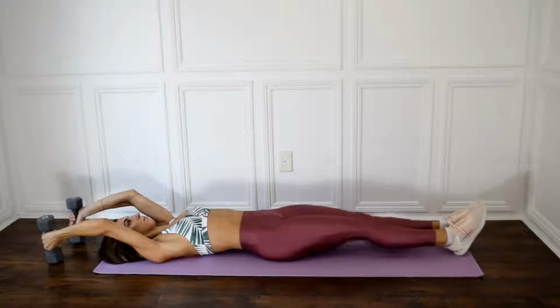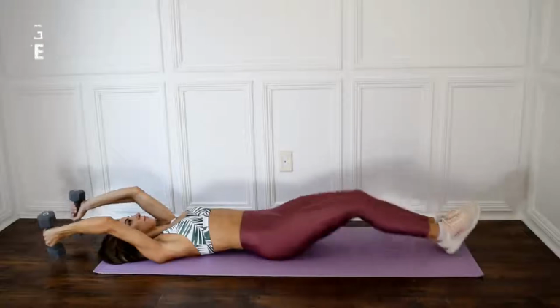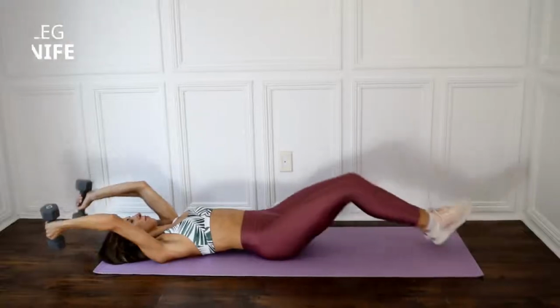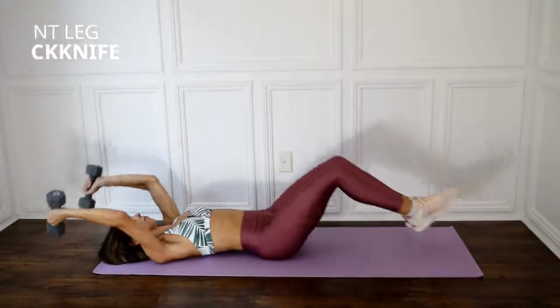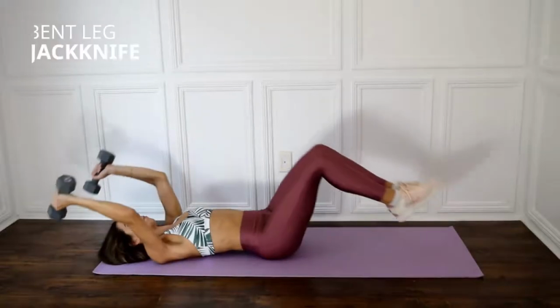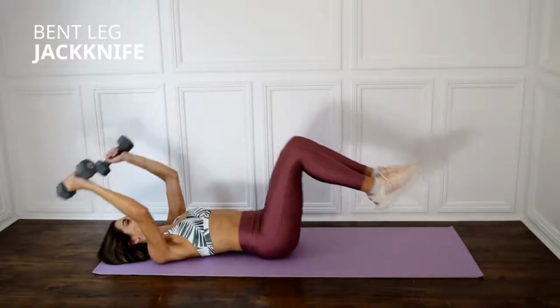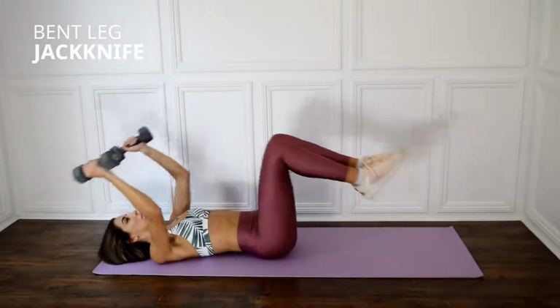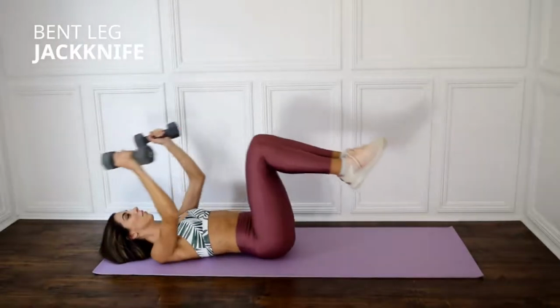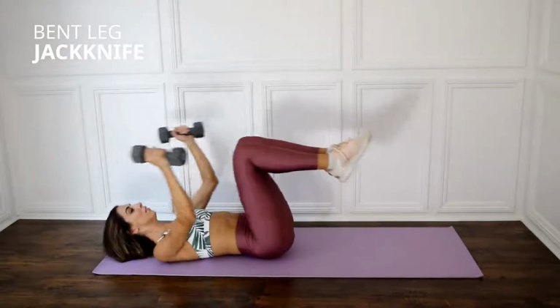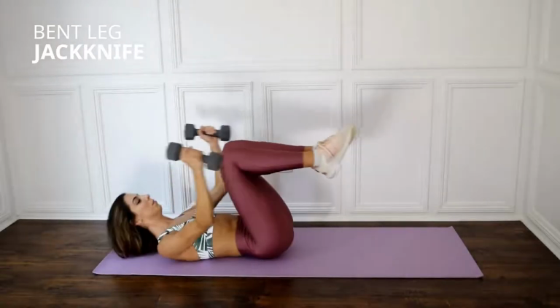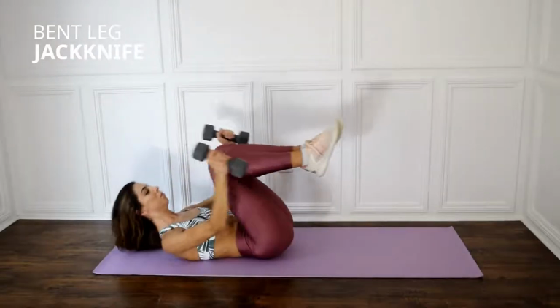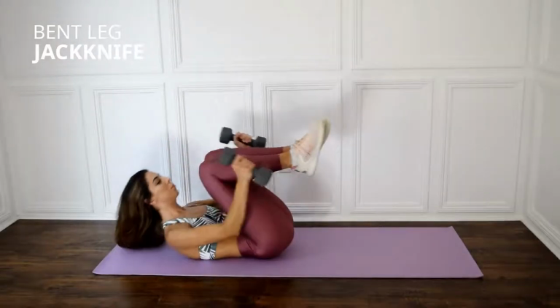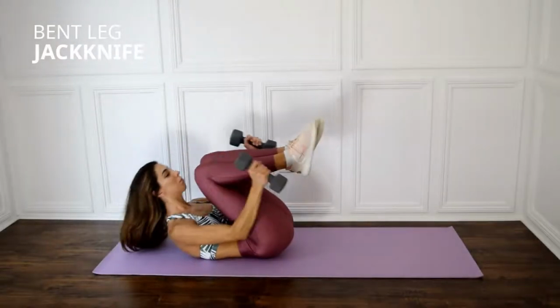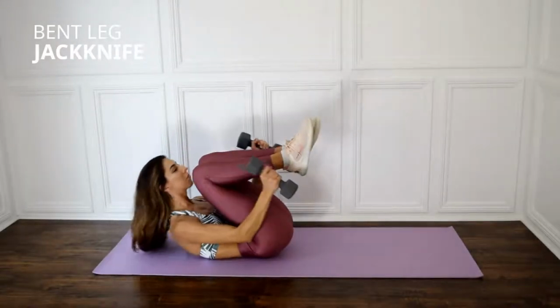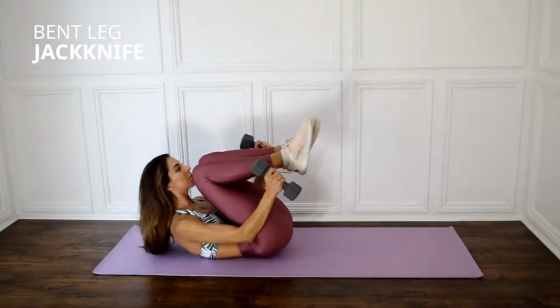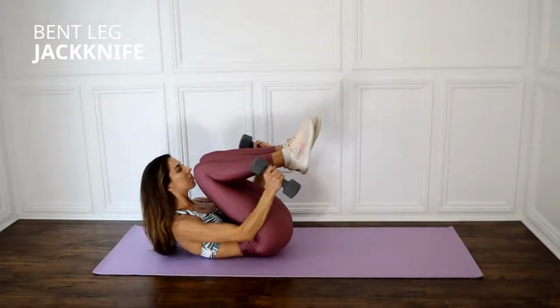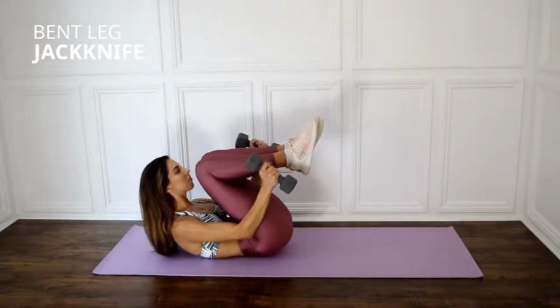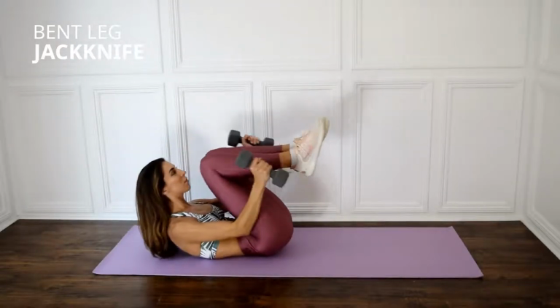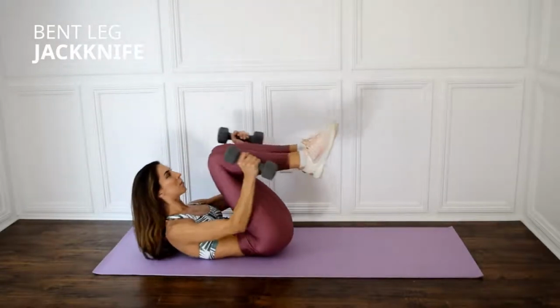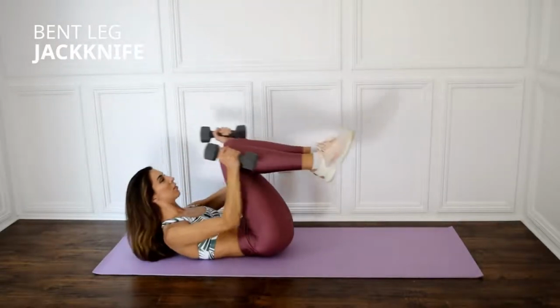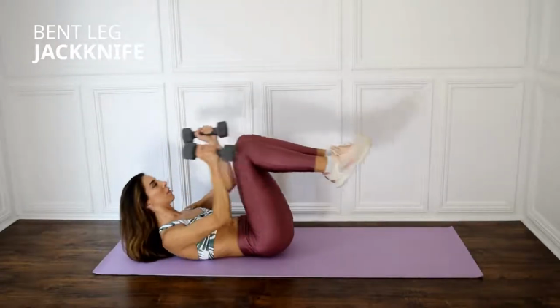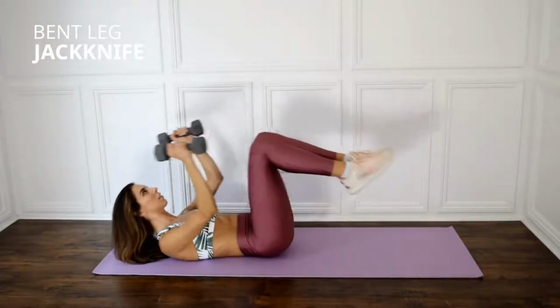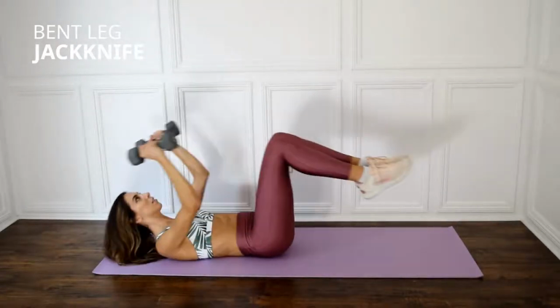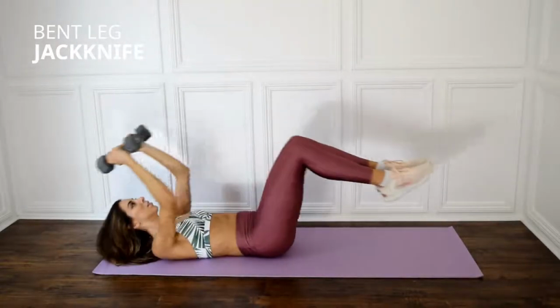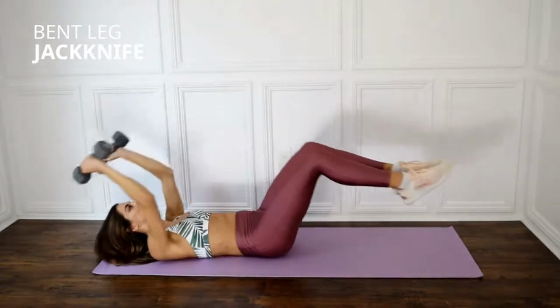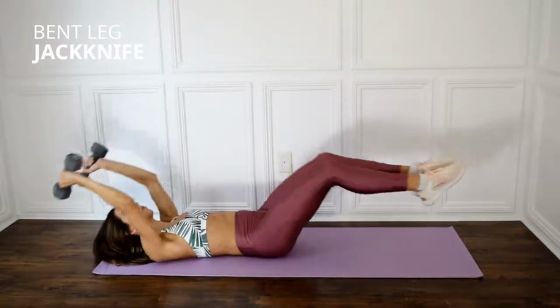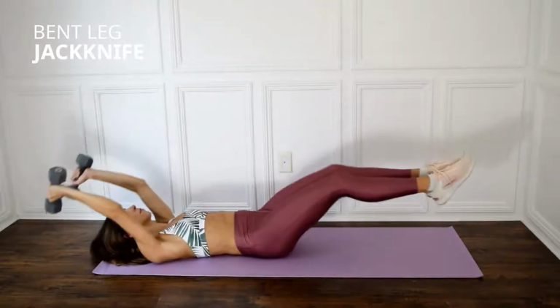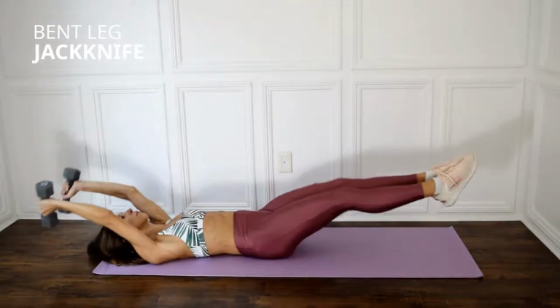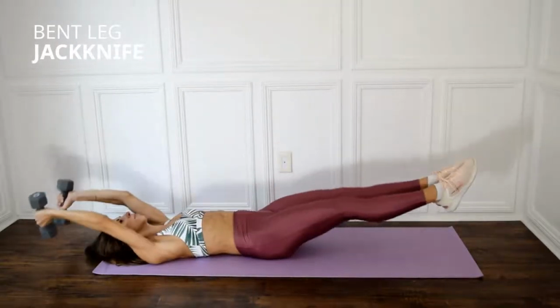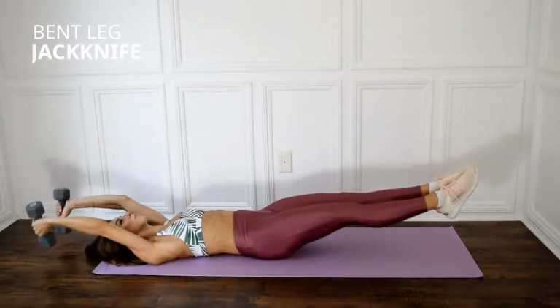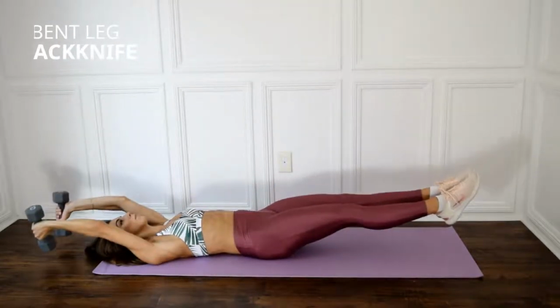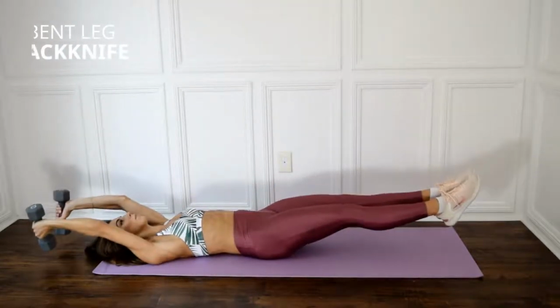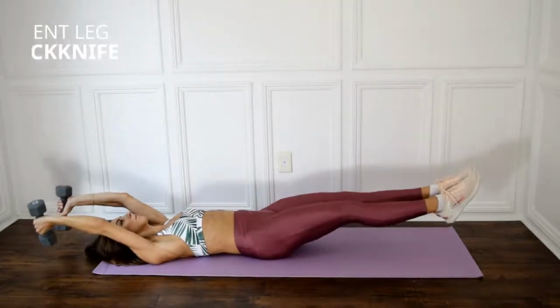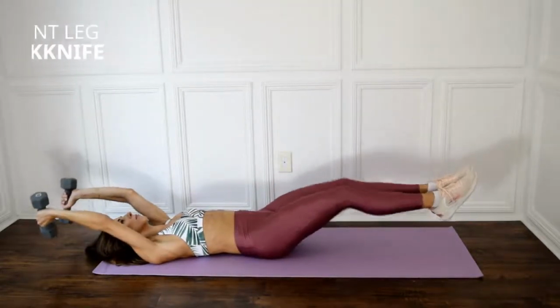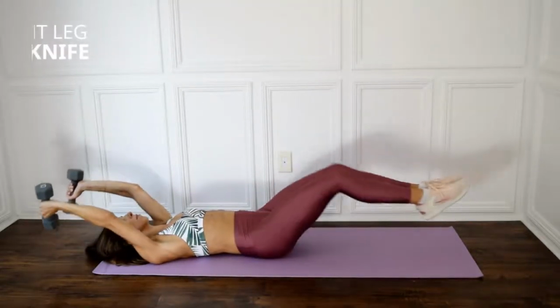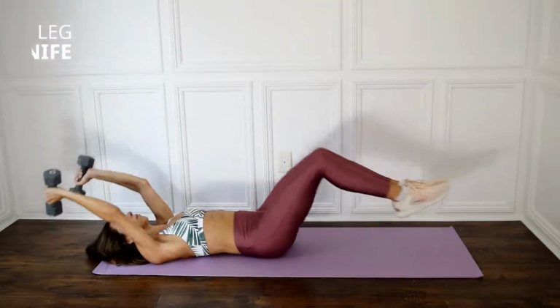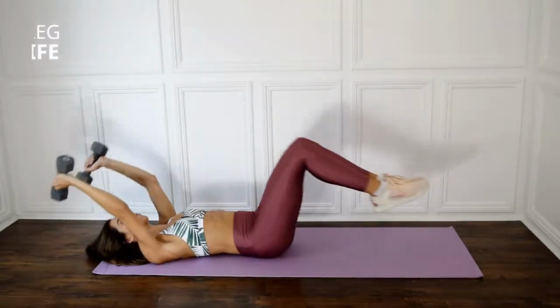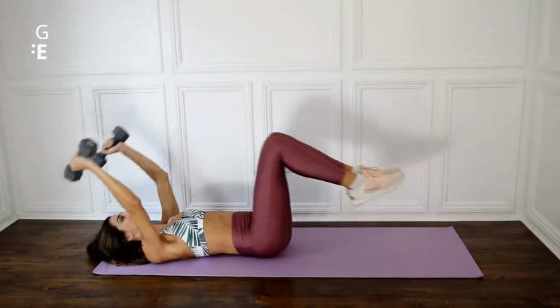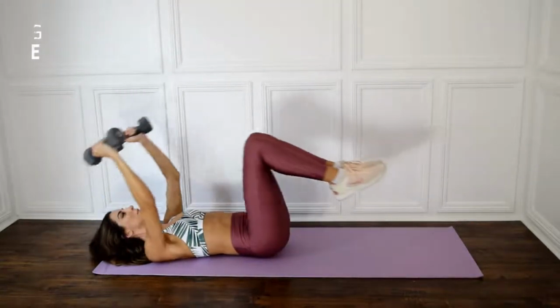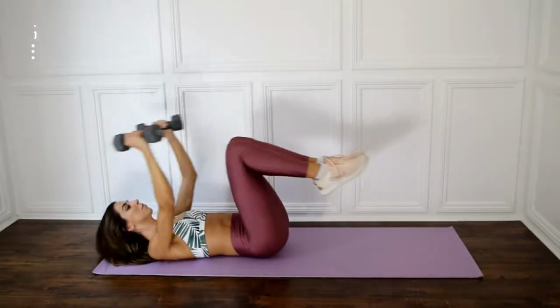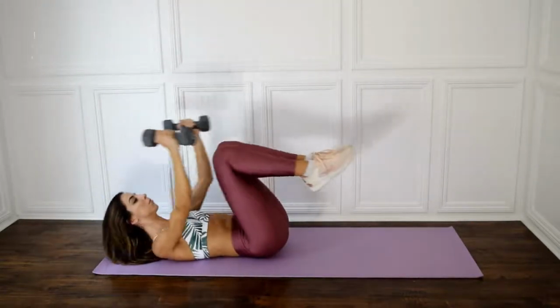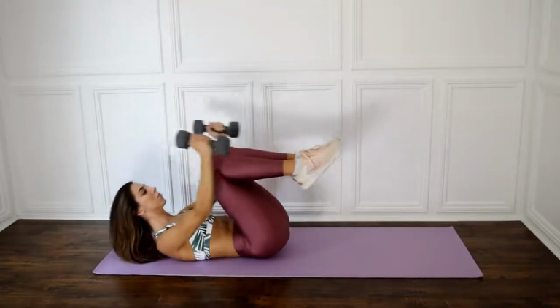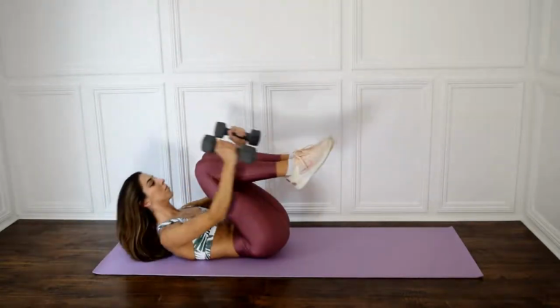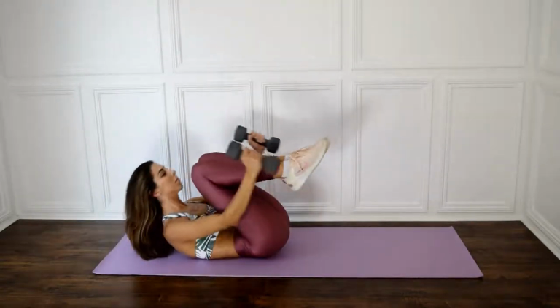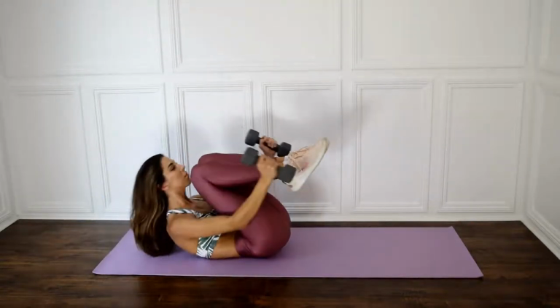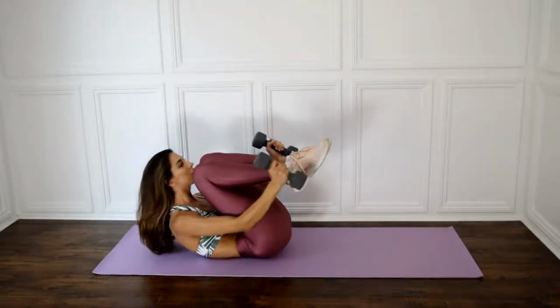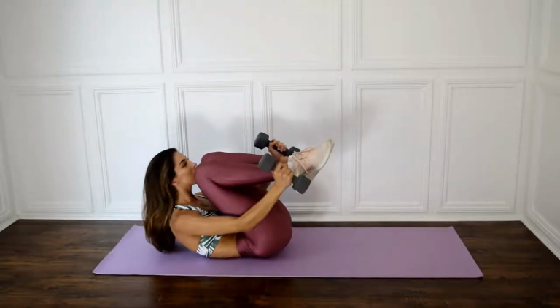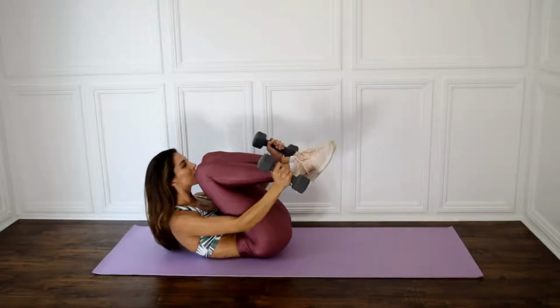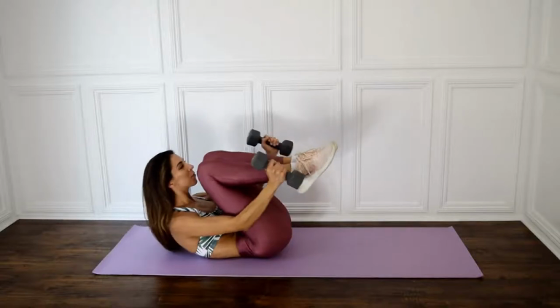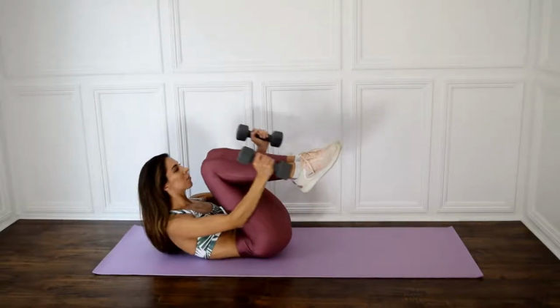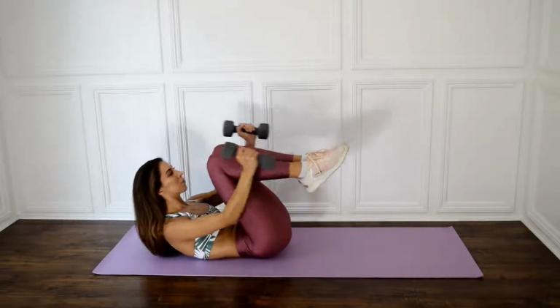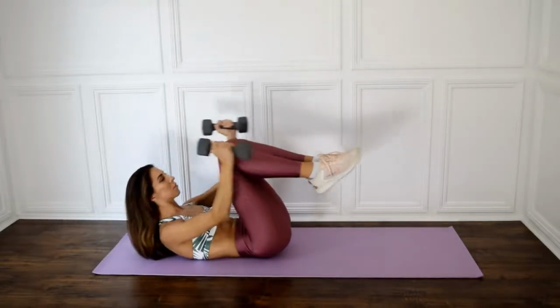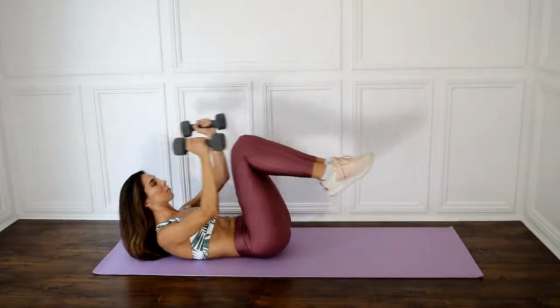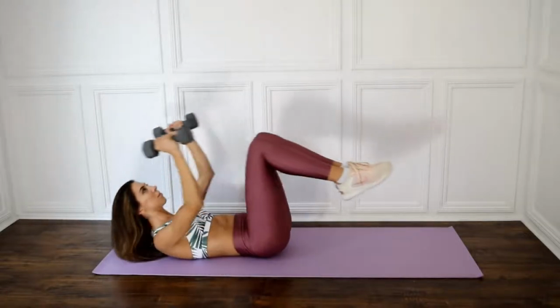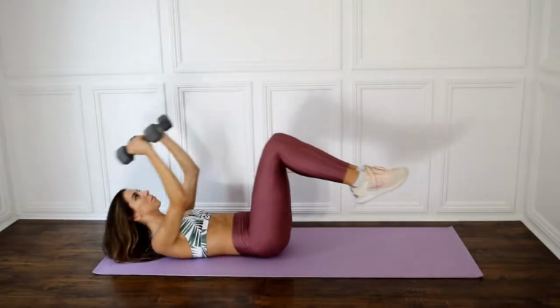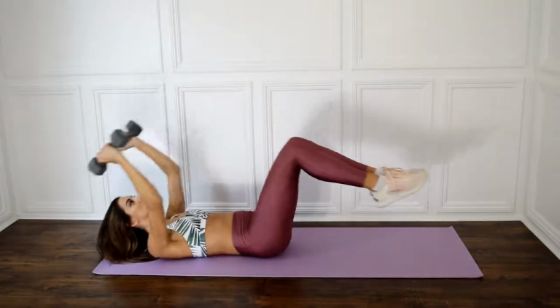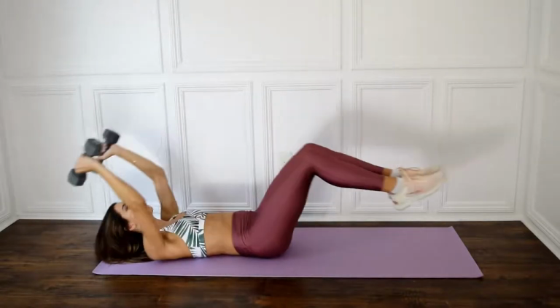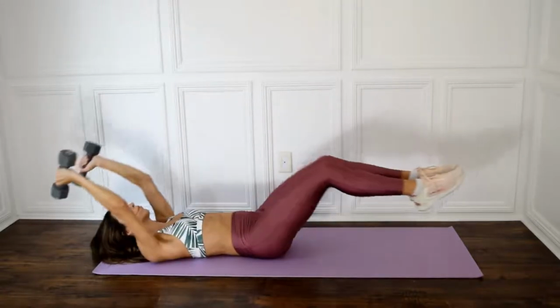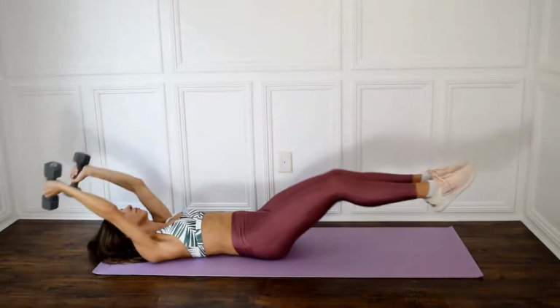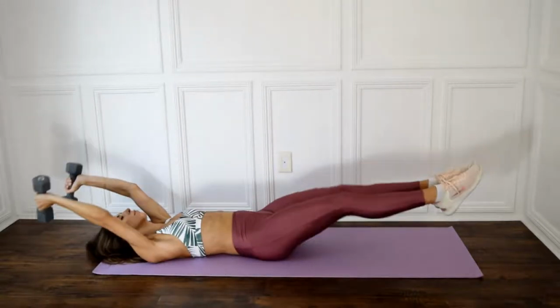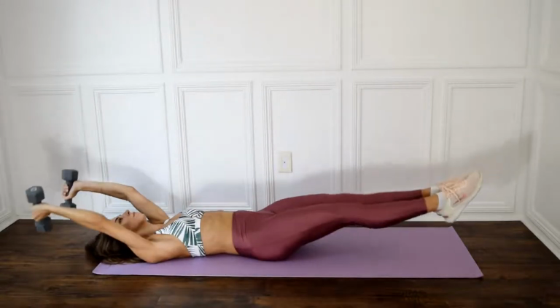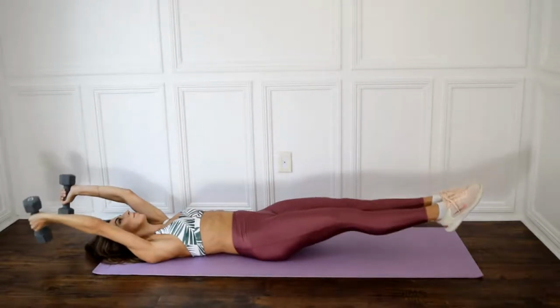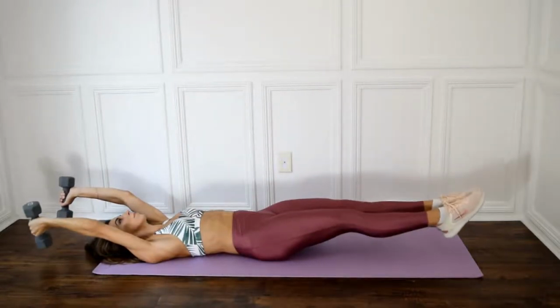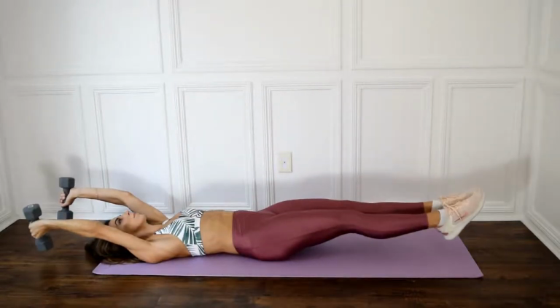Lie on your back with your arms extended straight behind your head and your legs extended straight in front of you, a few inches off the ground.